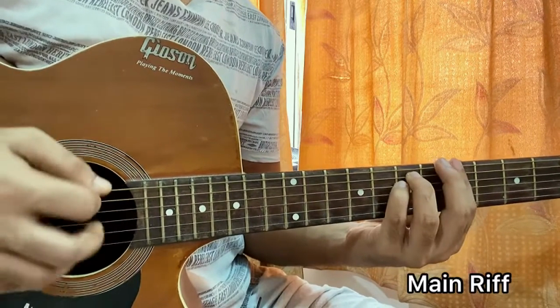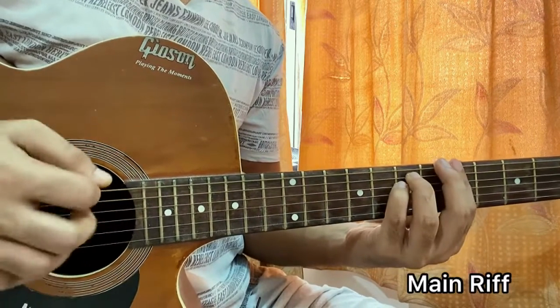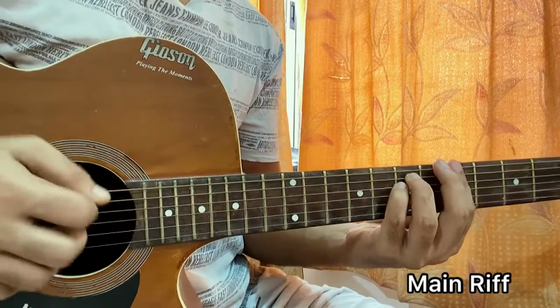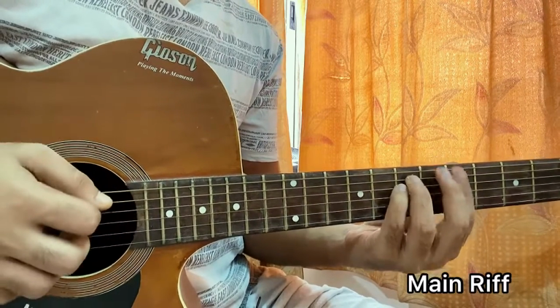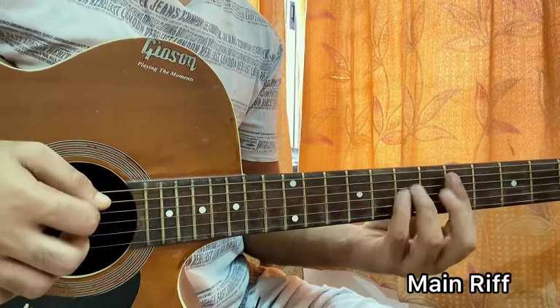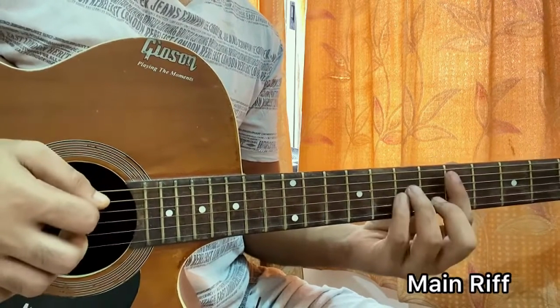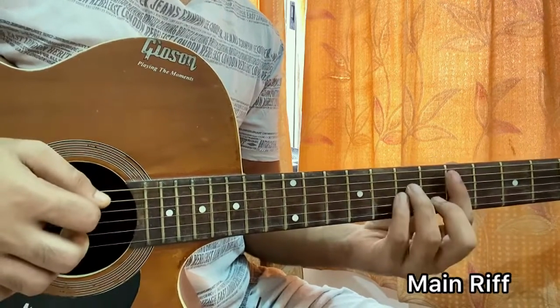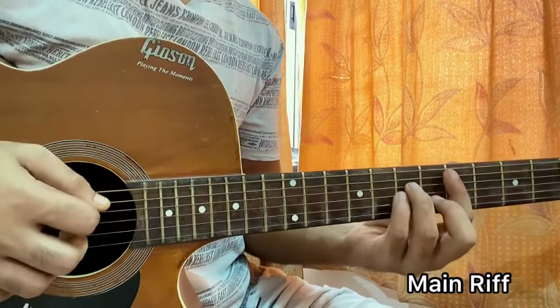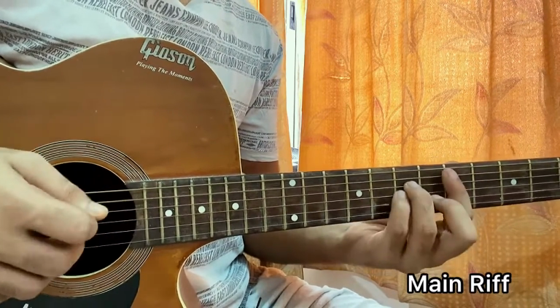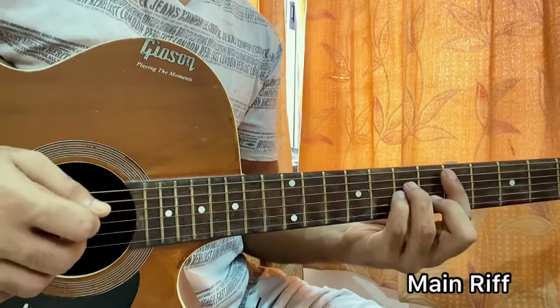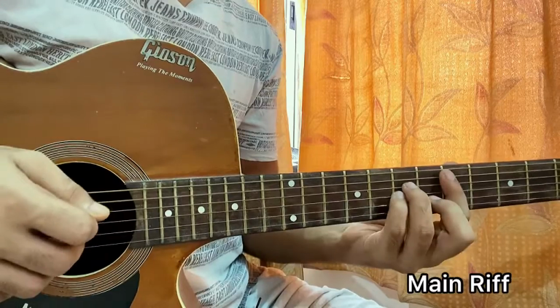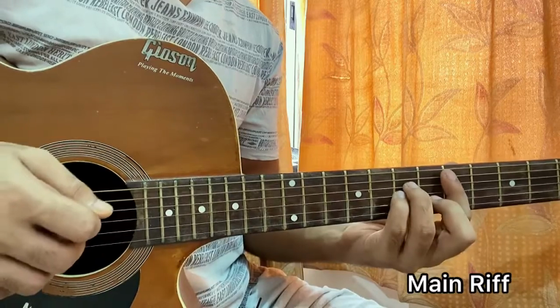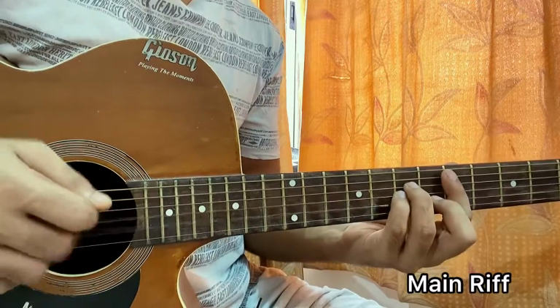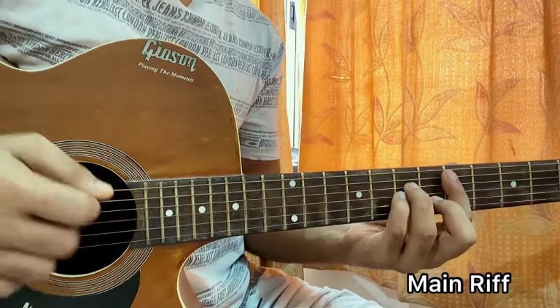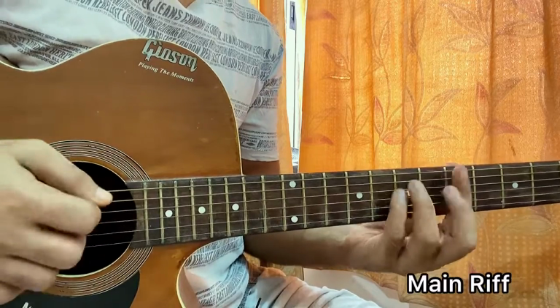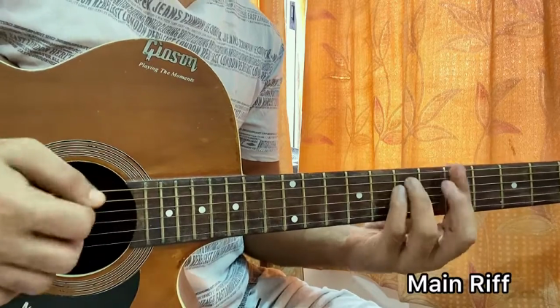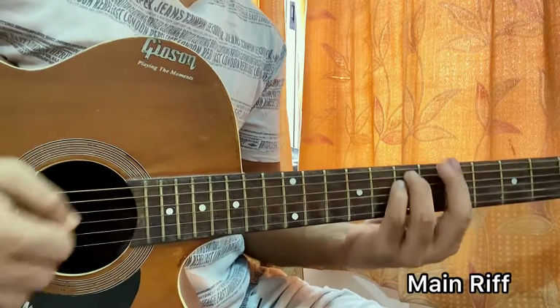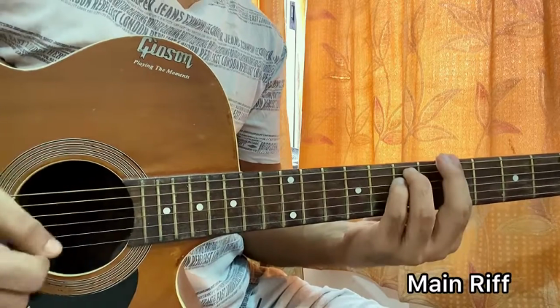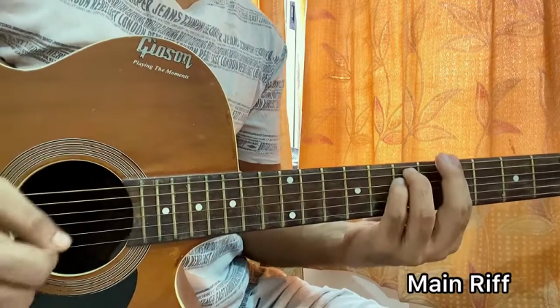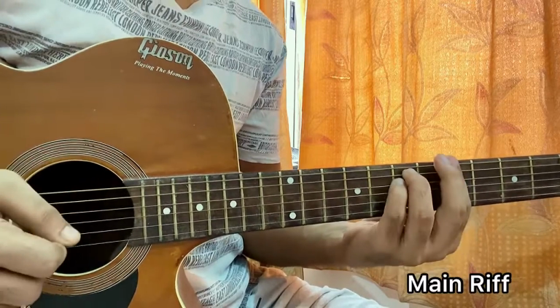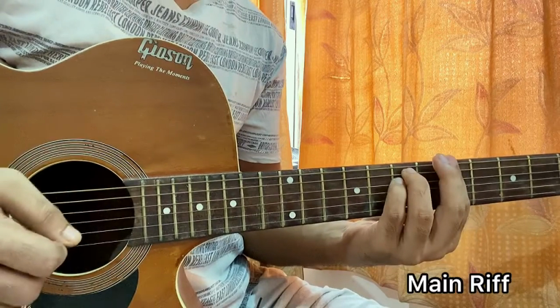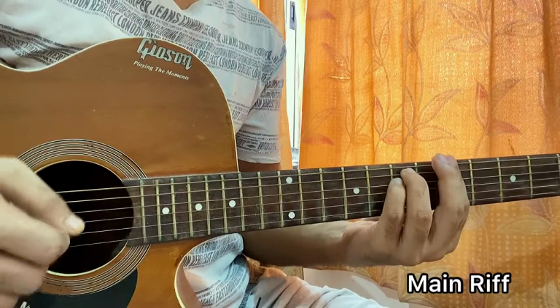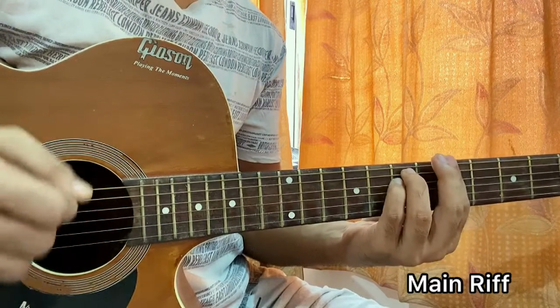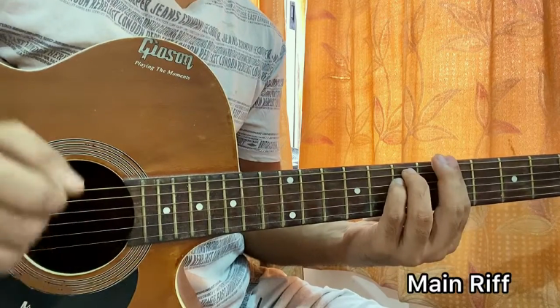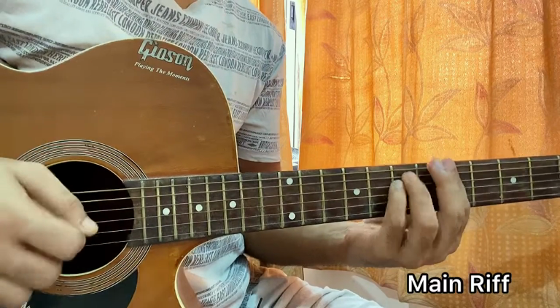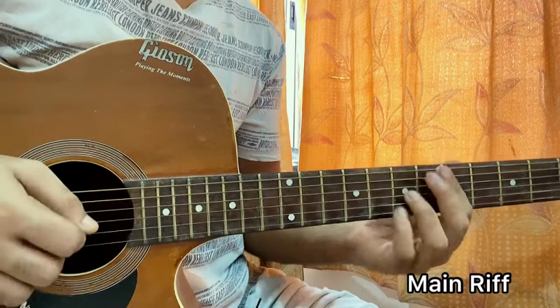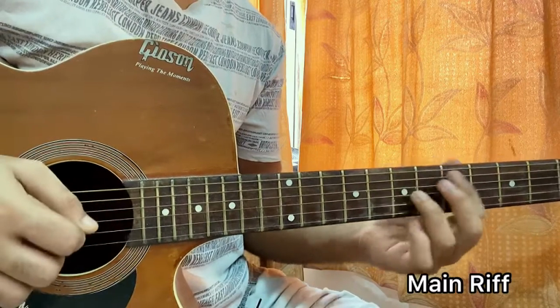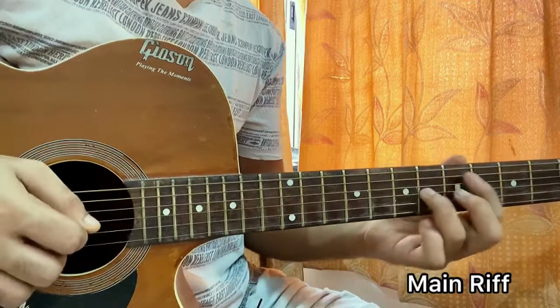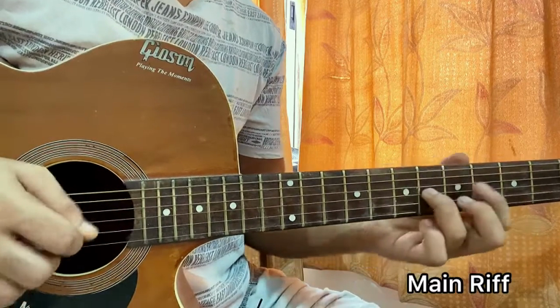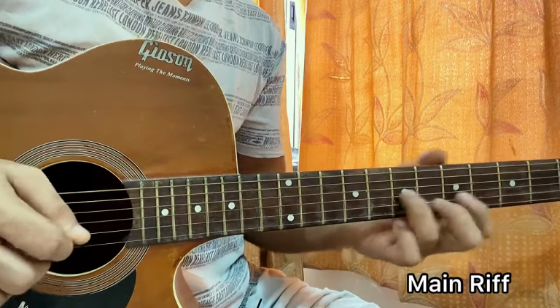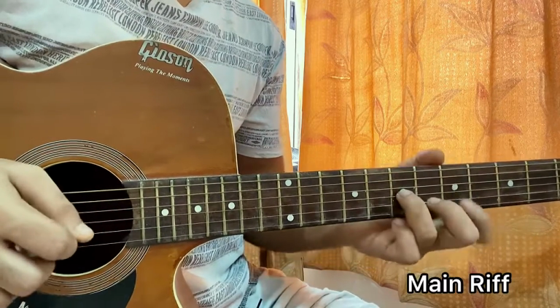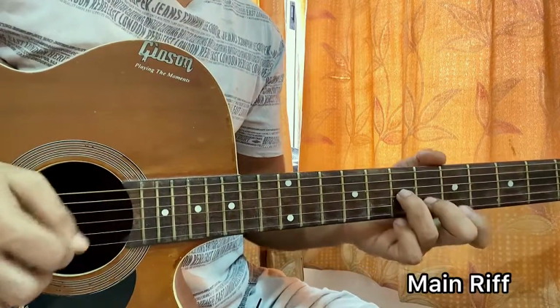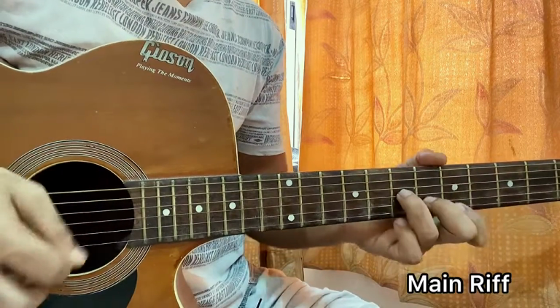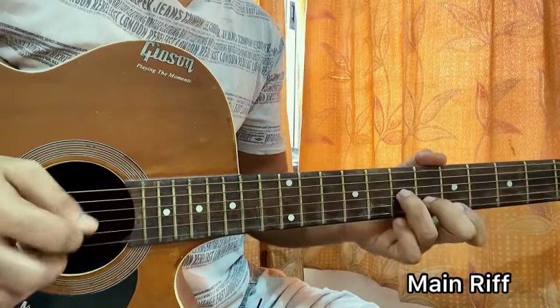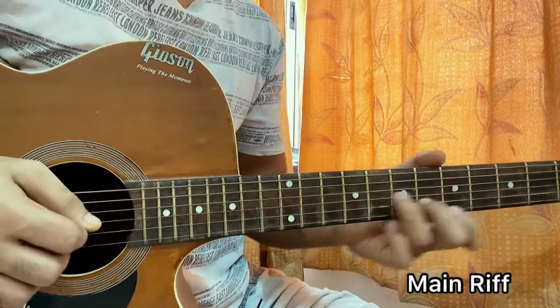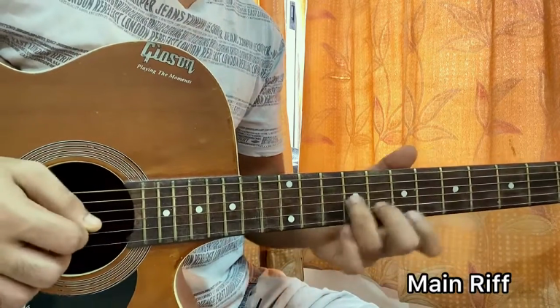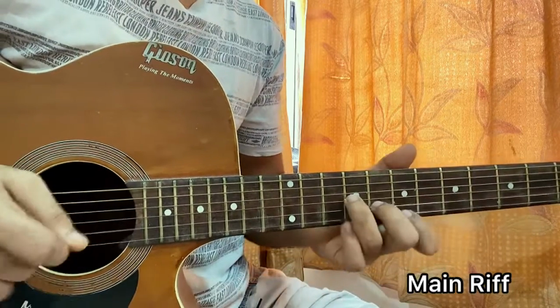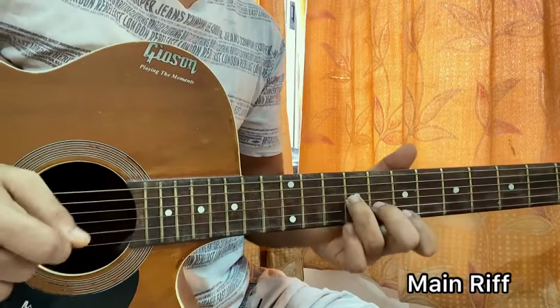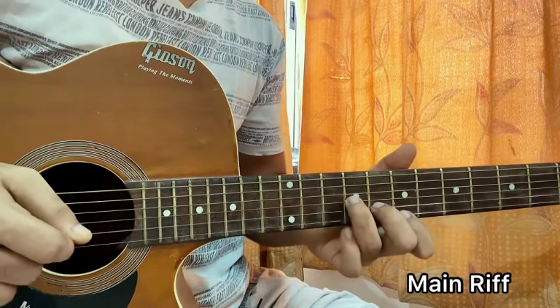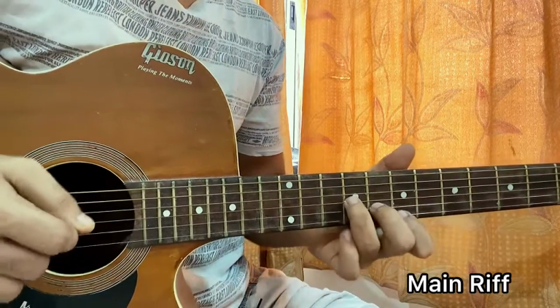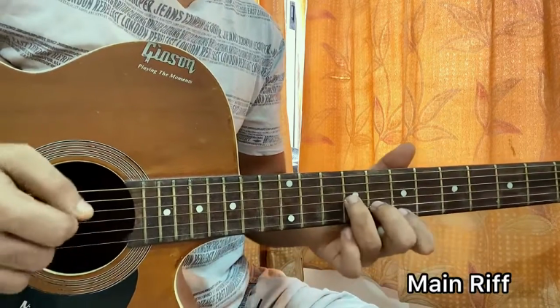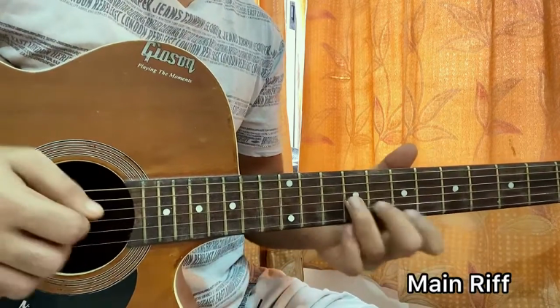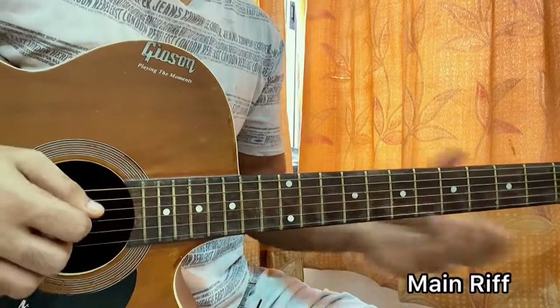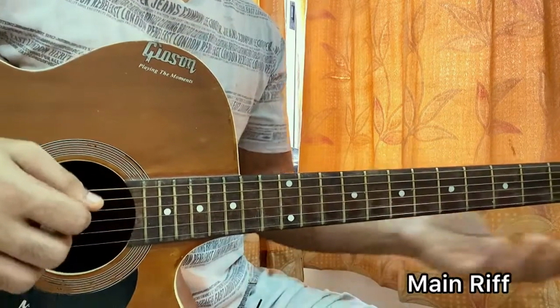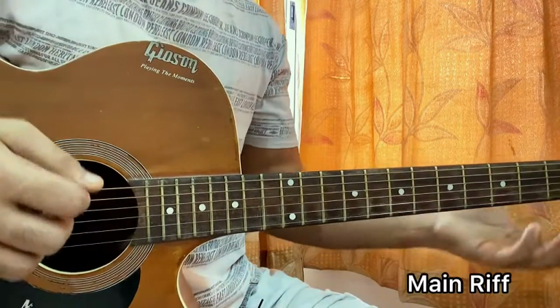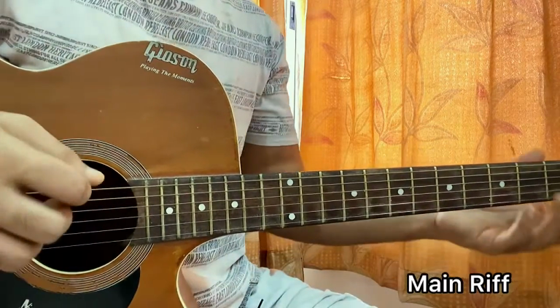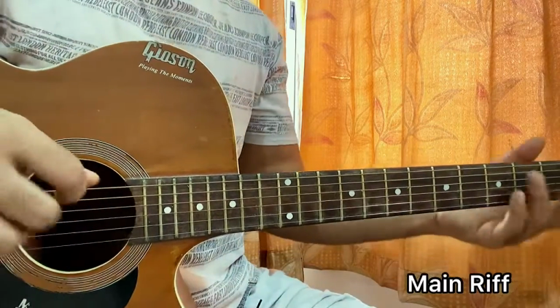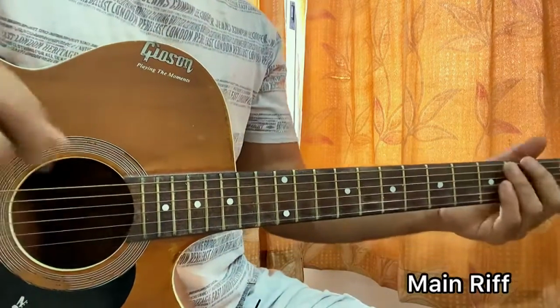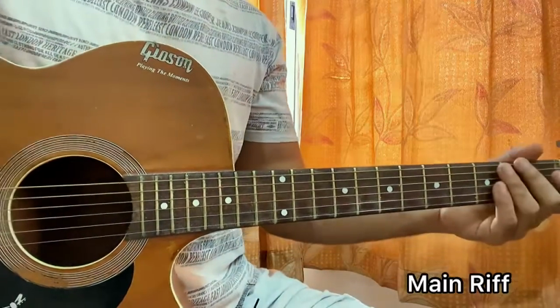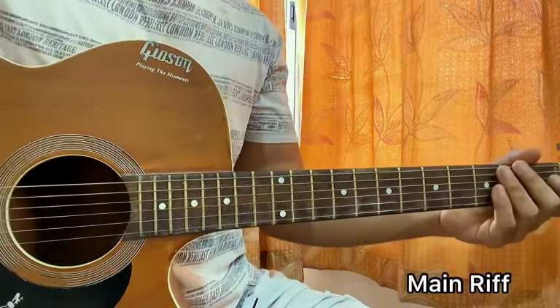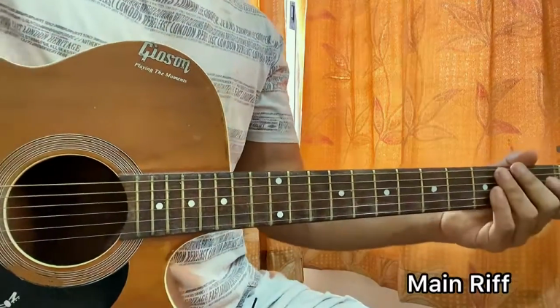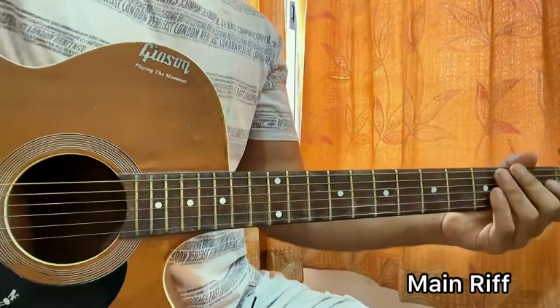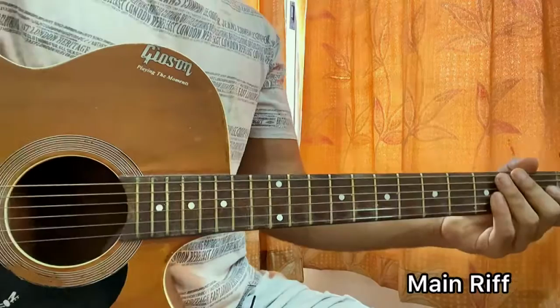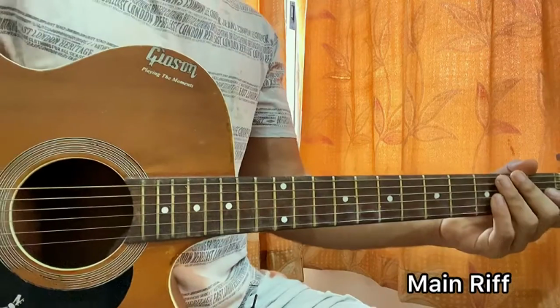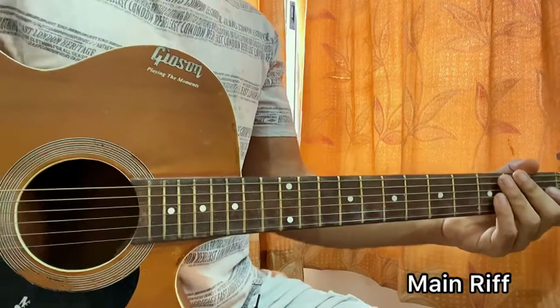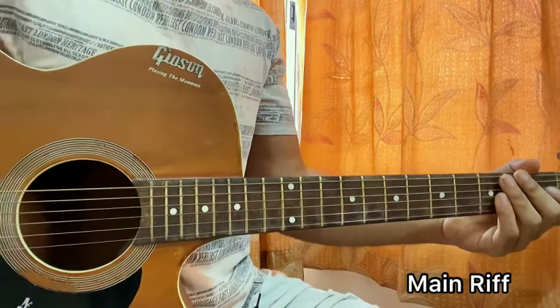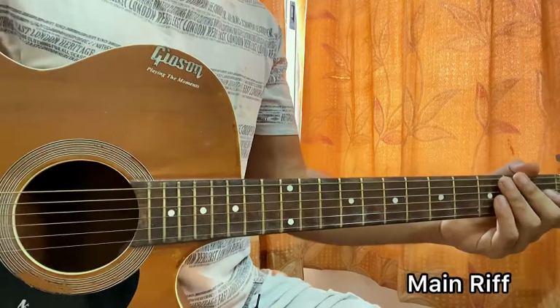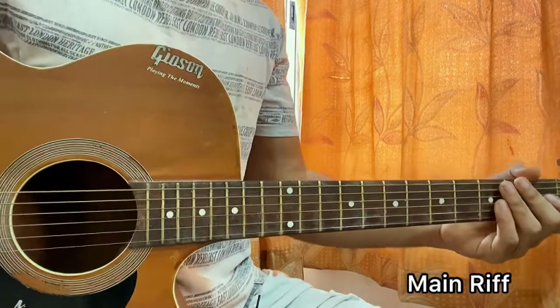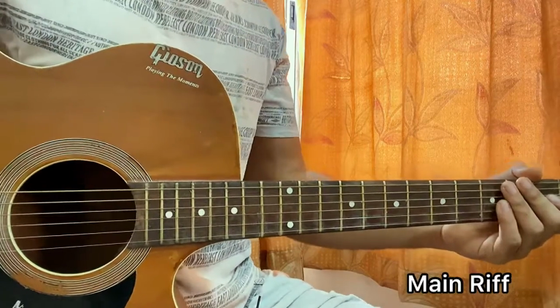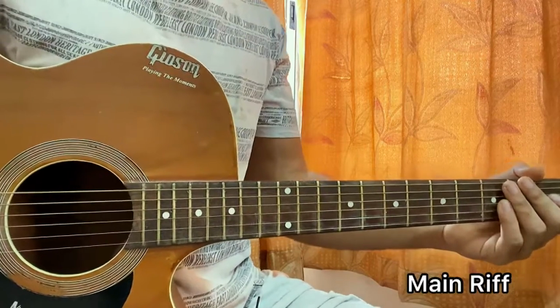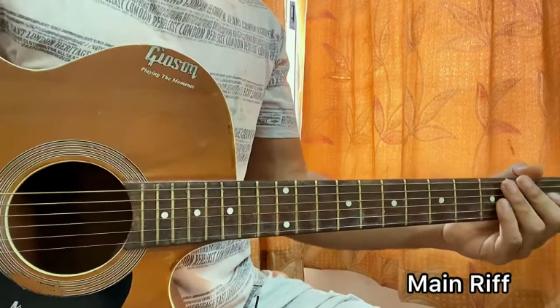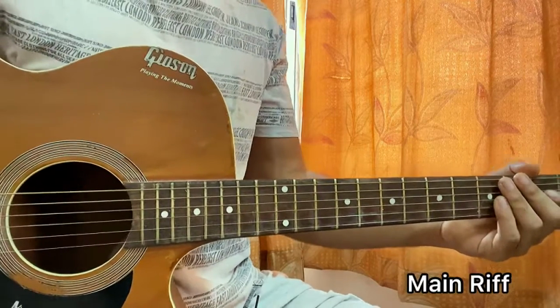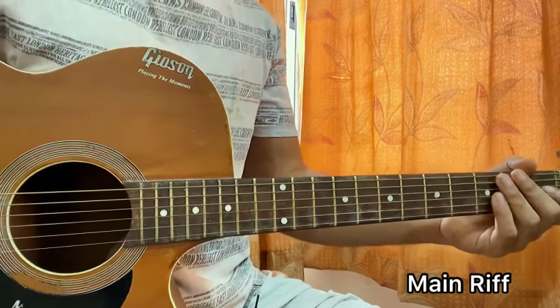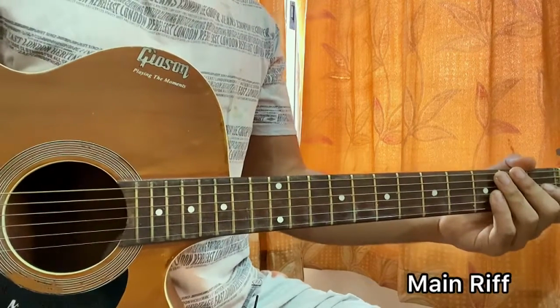And this just goes on — that's the whole song. I'll see you guys in the next video, bye!